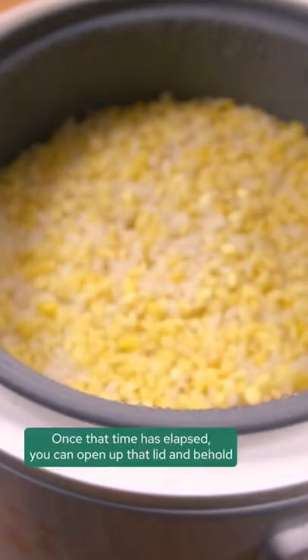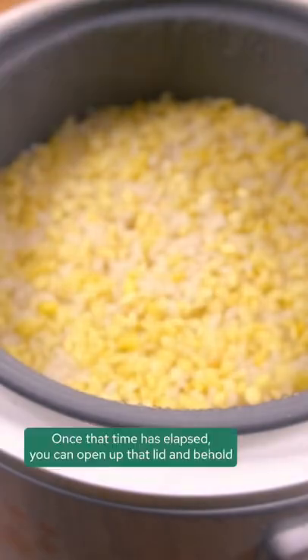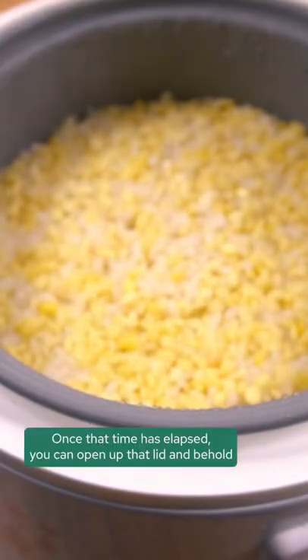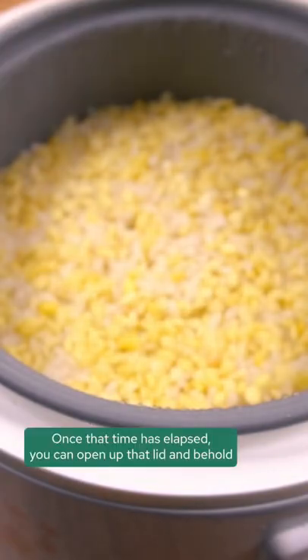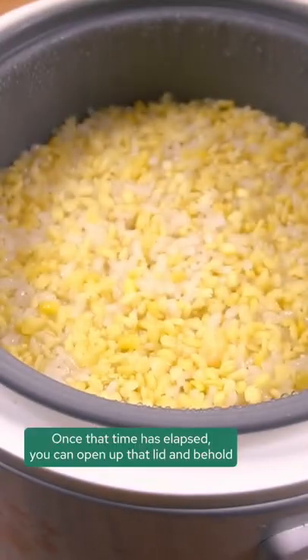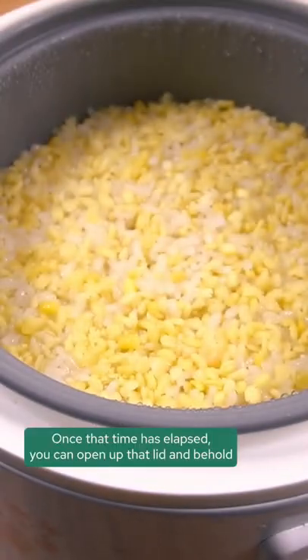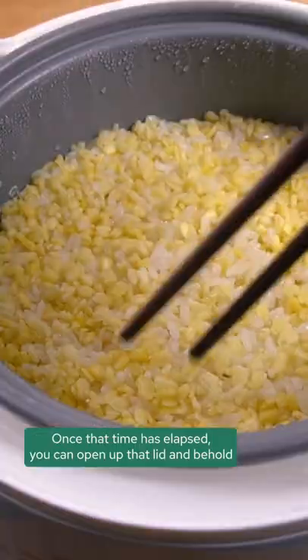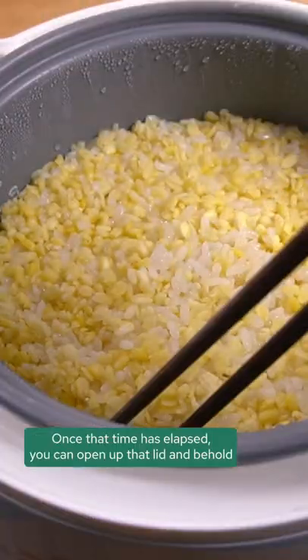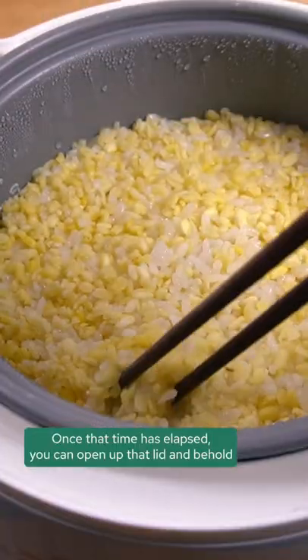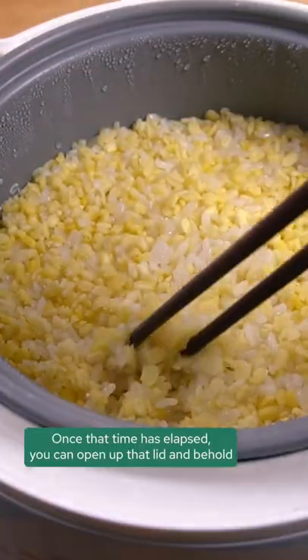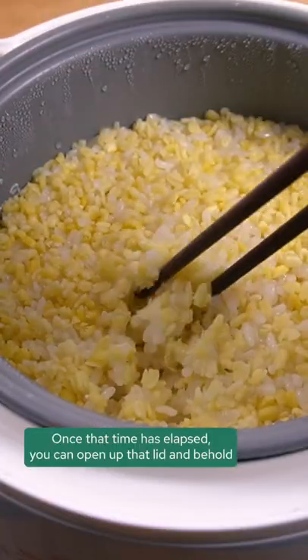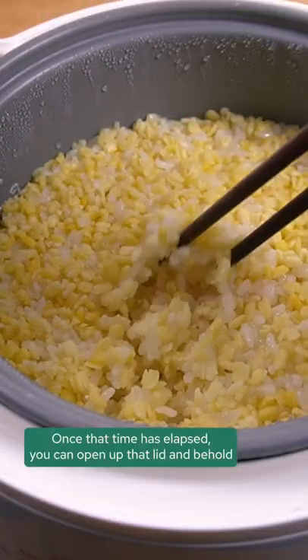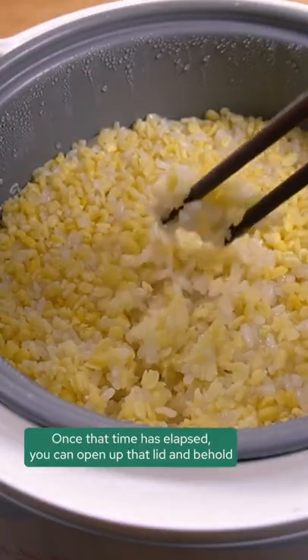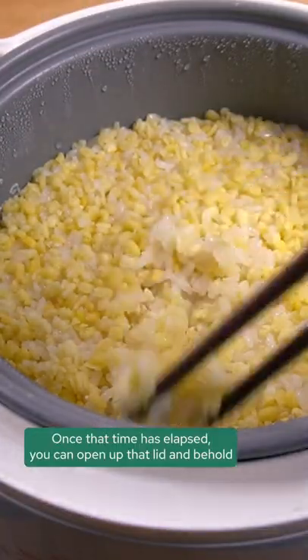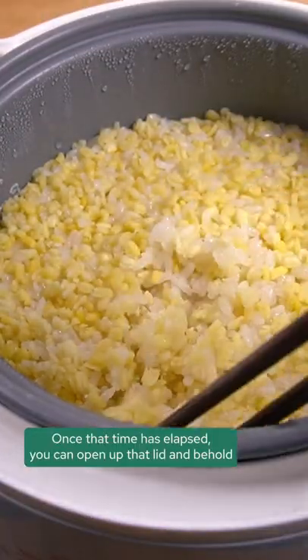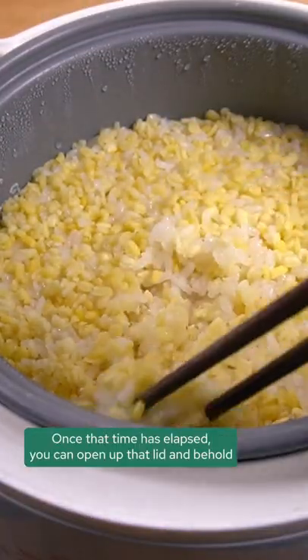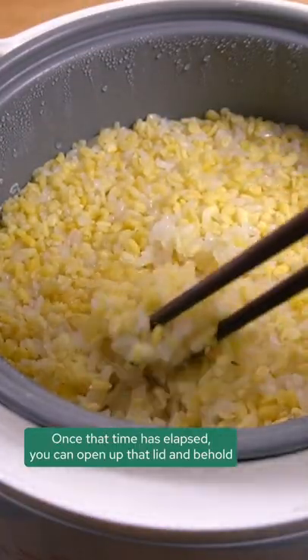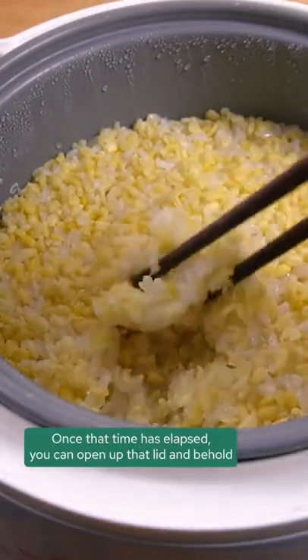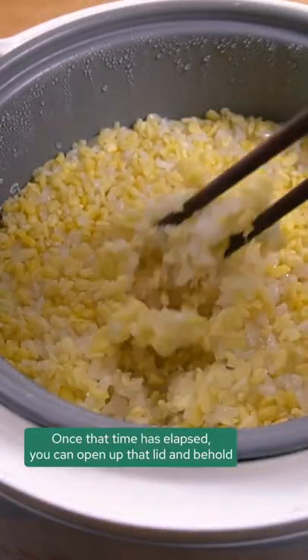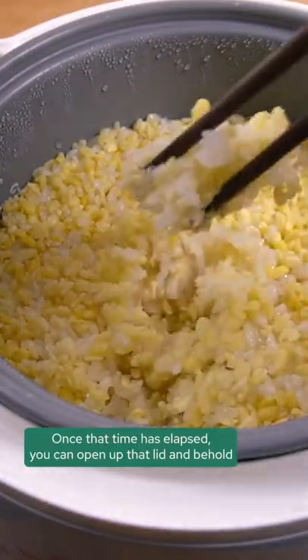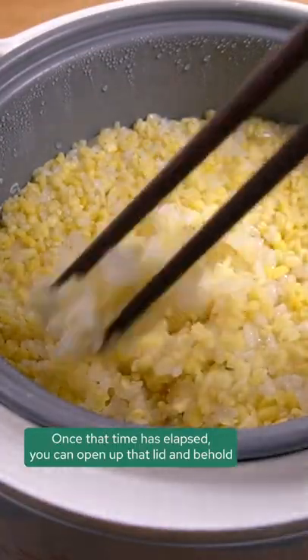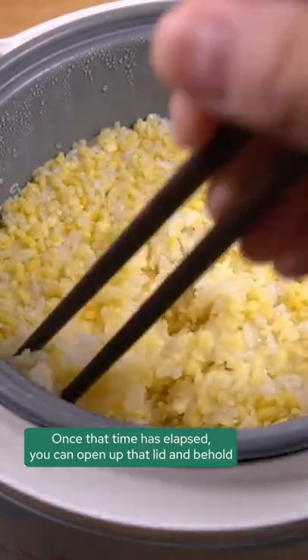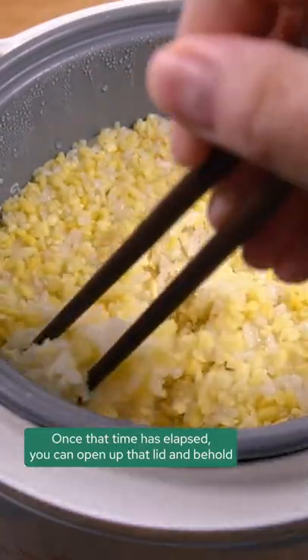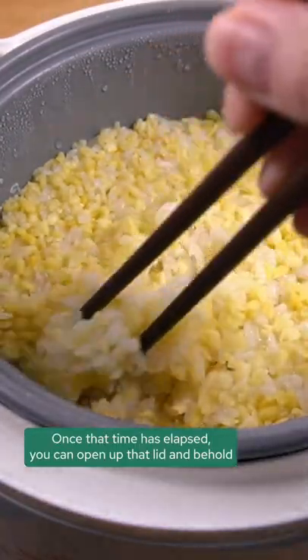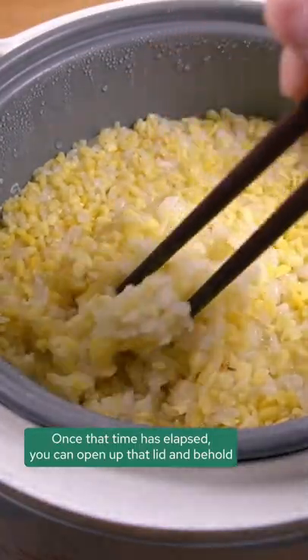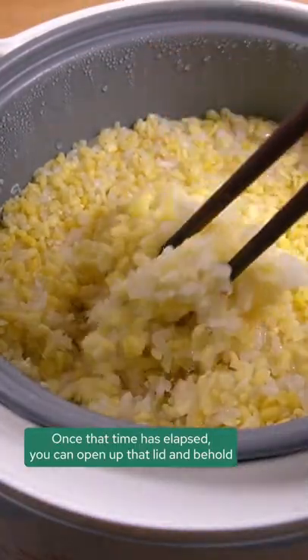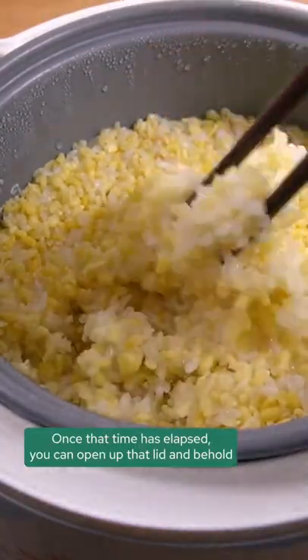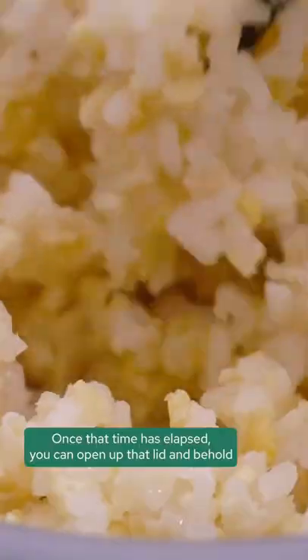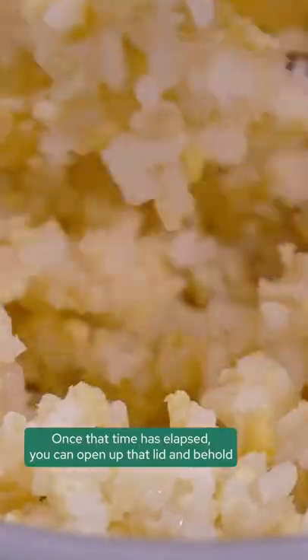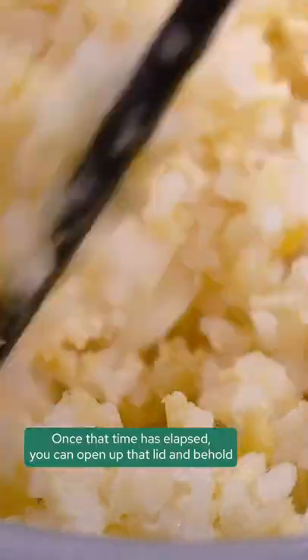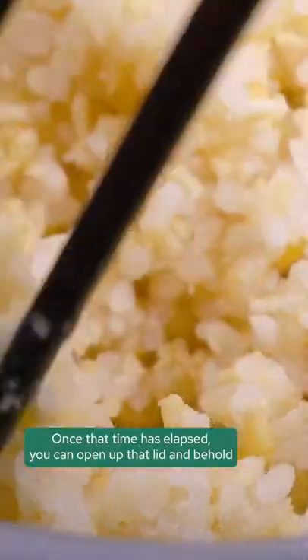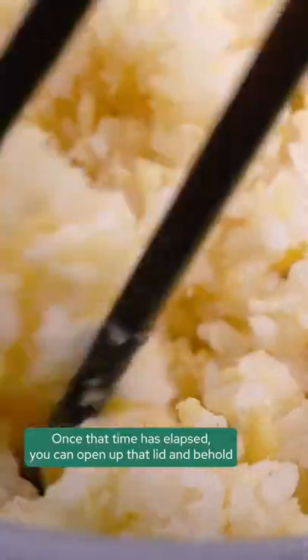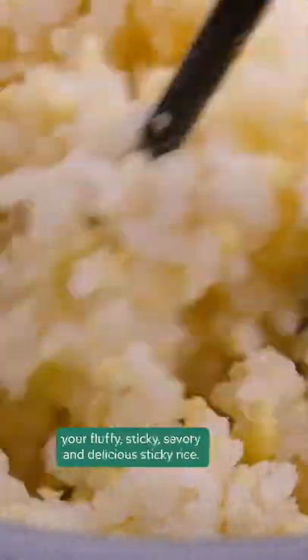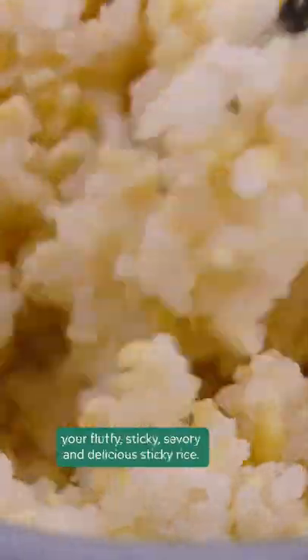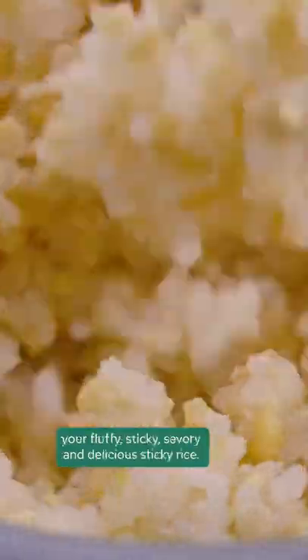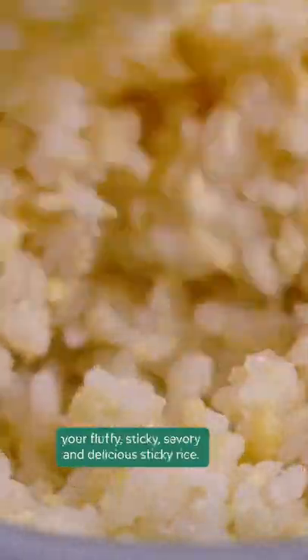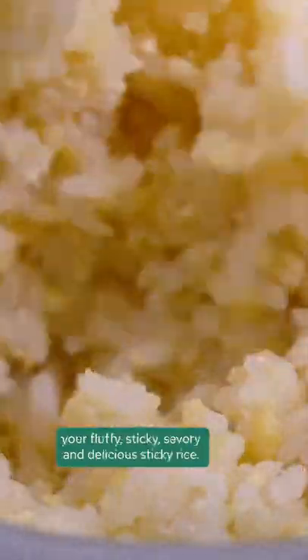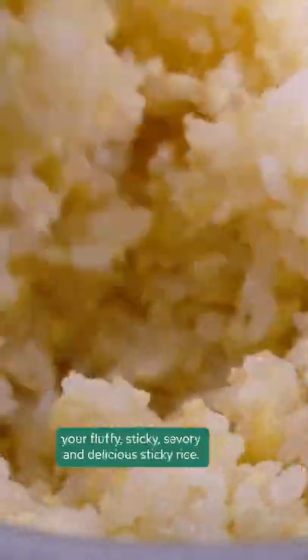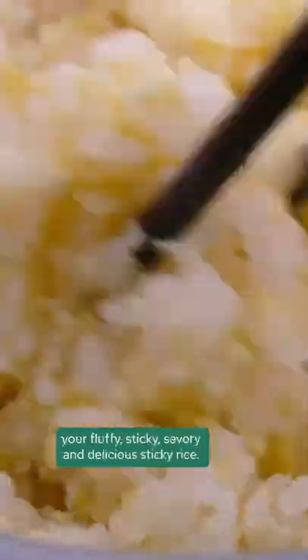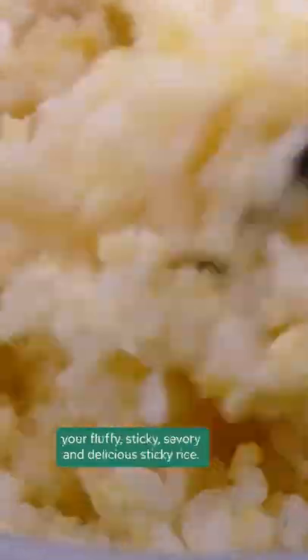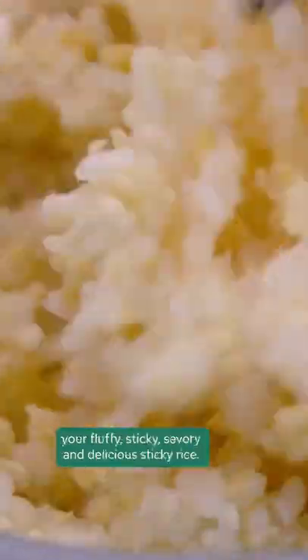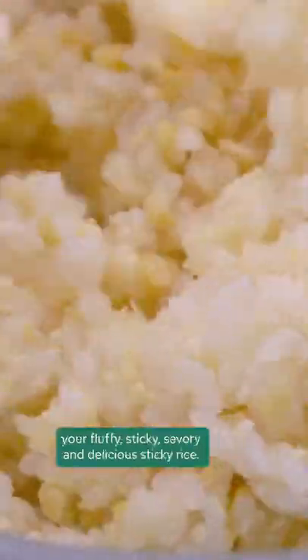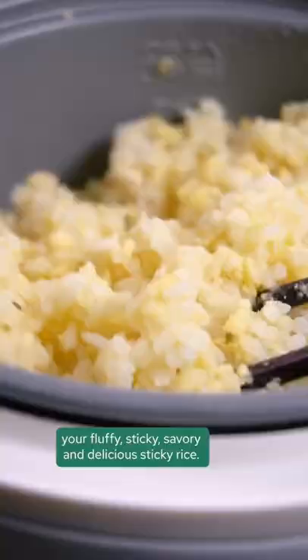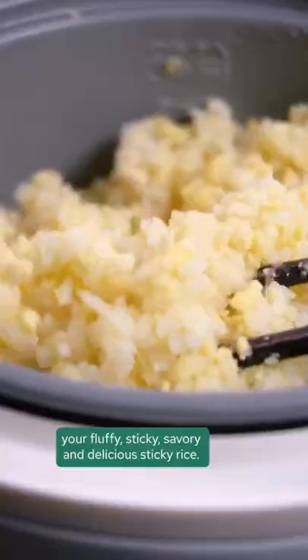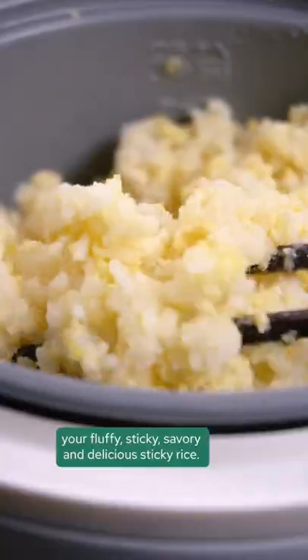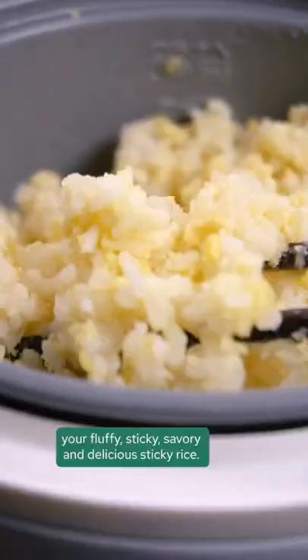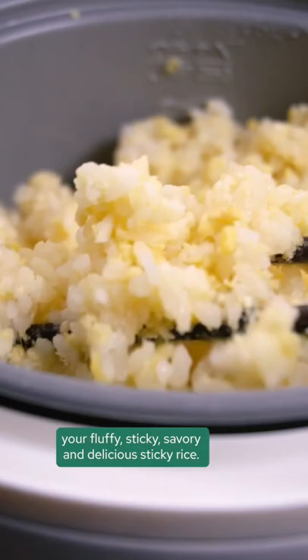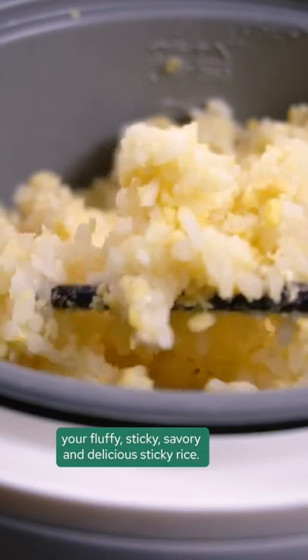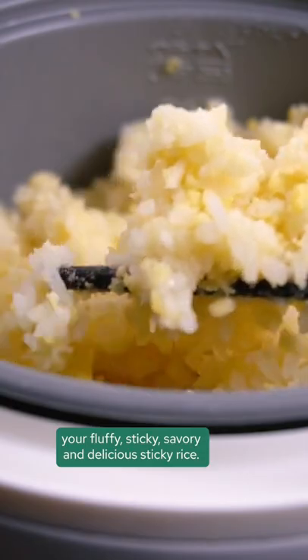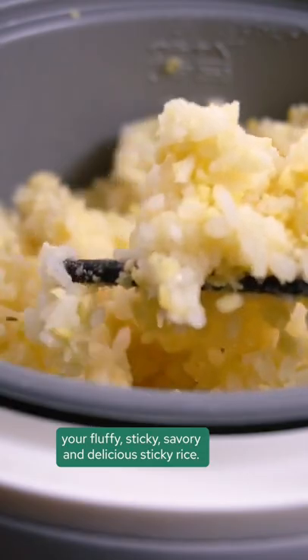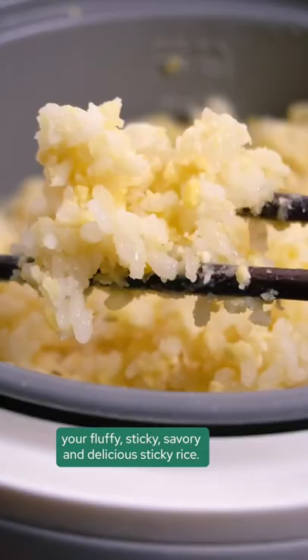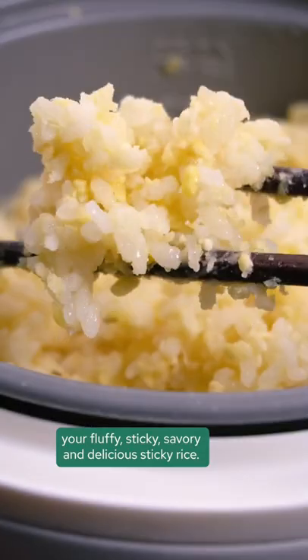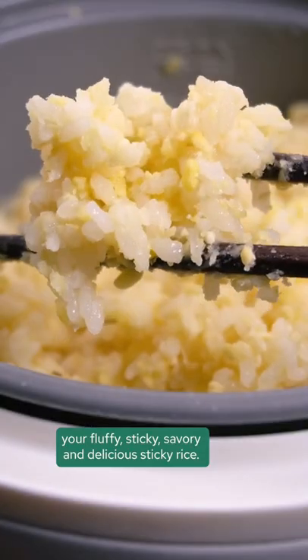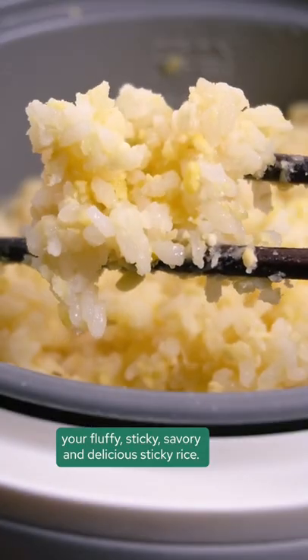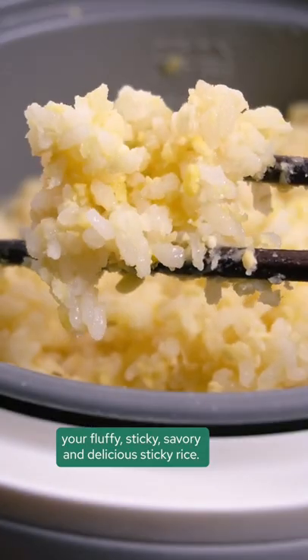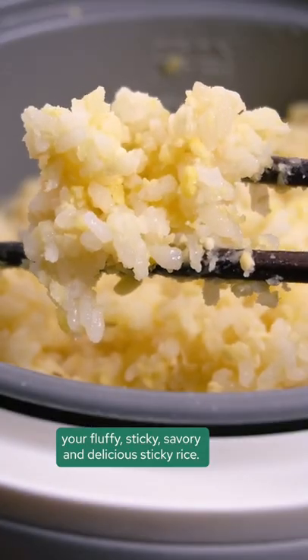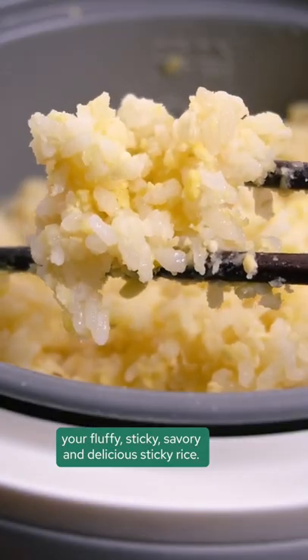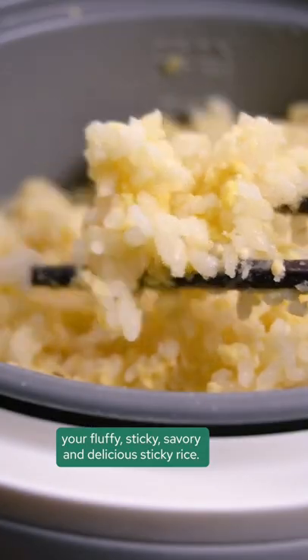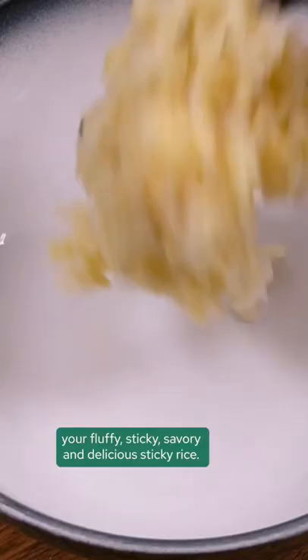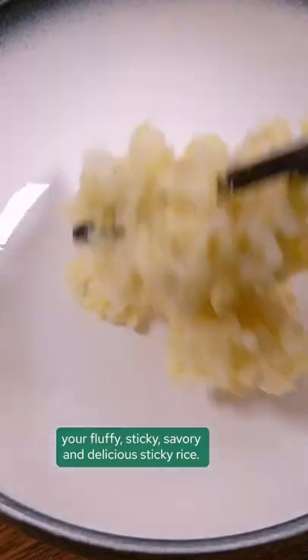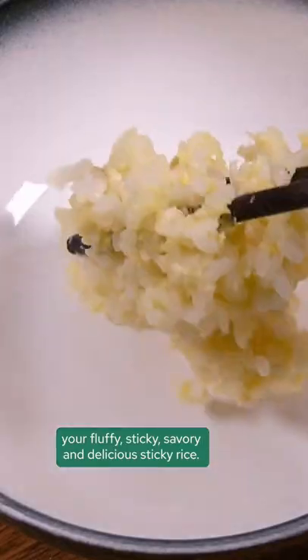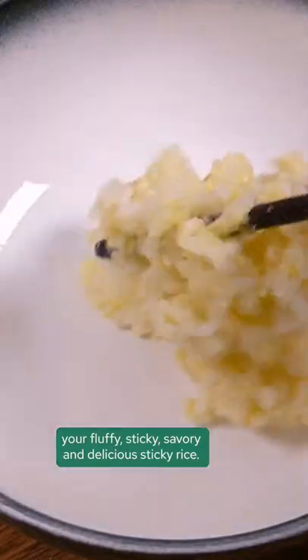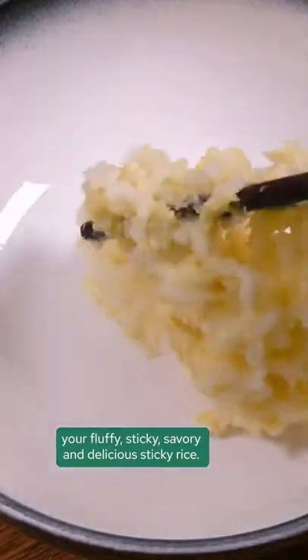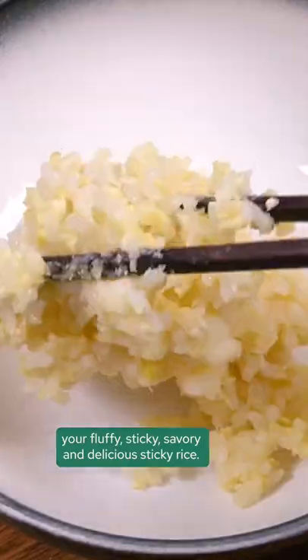Once that time has elapsed, you can open up that lid and behold your fluffy, sticky, savory, and delicious sticky rice.